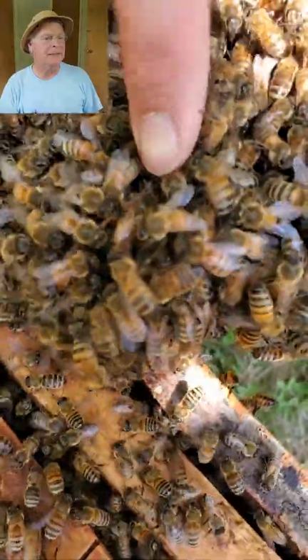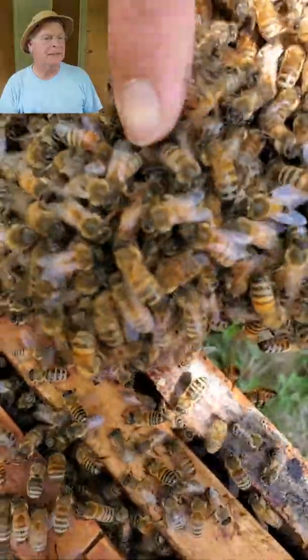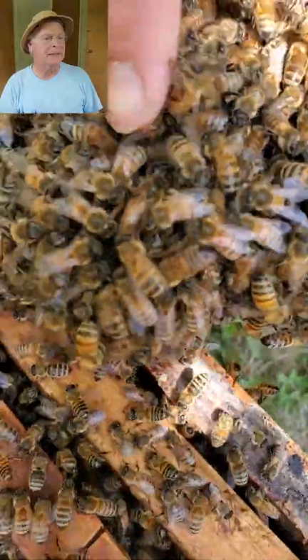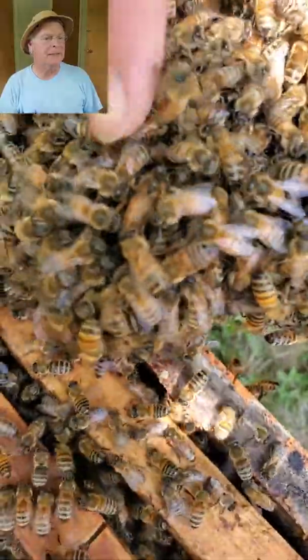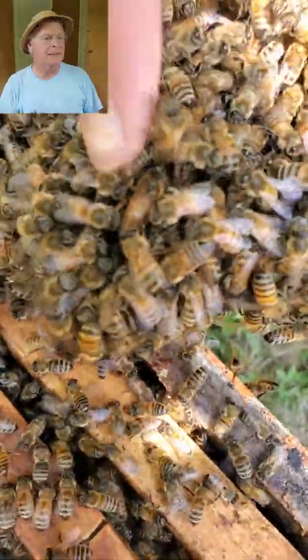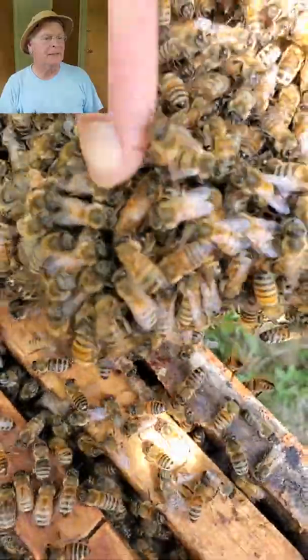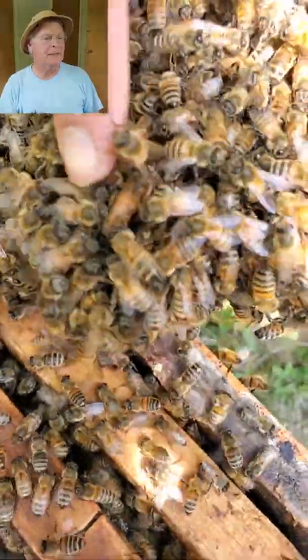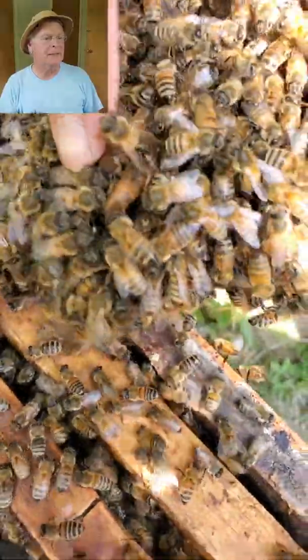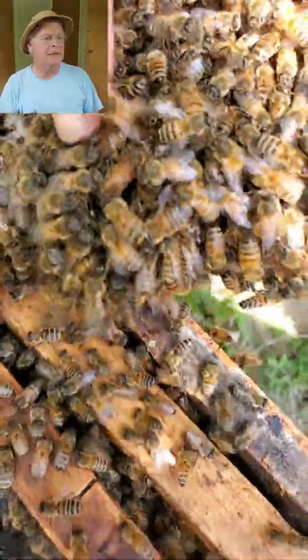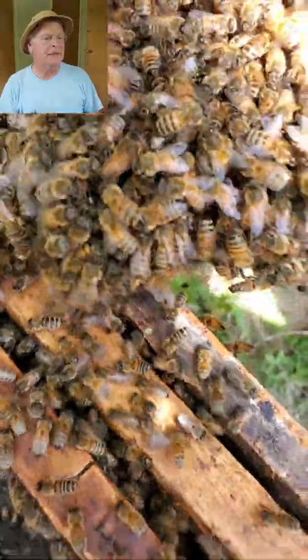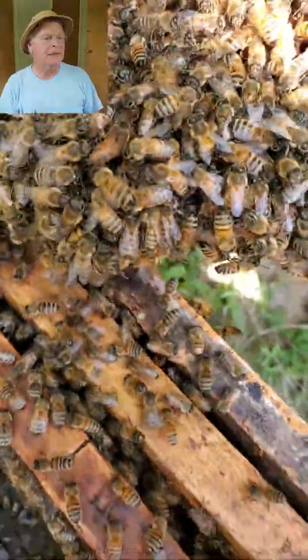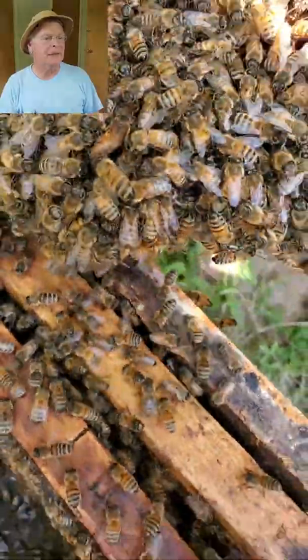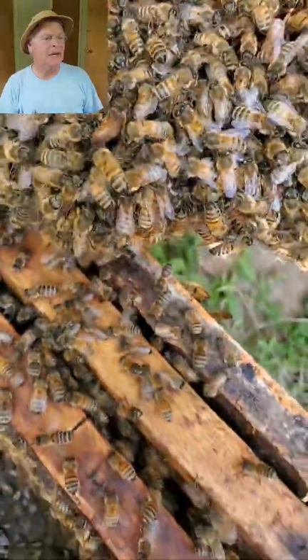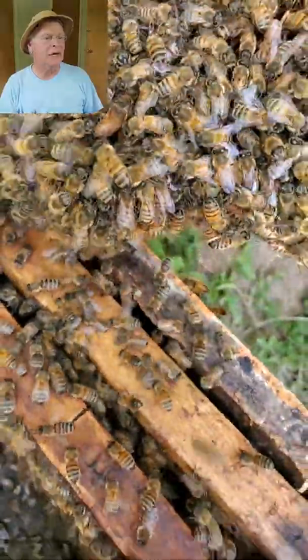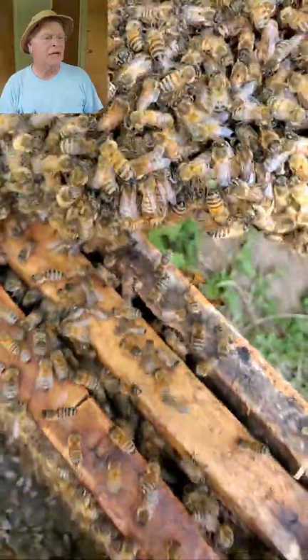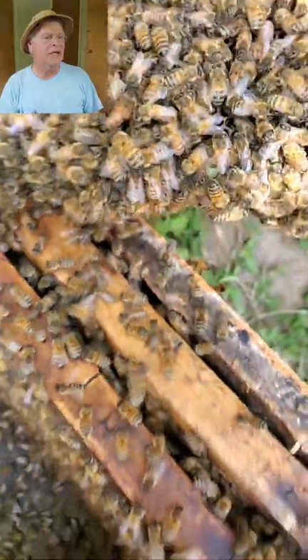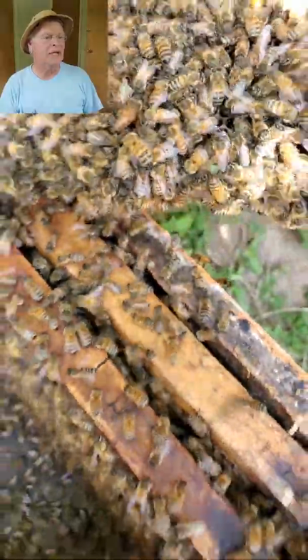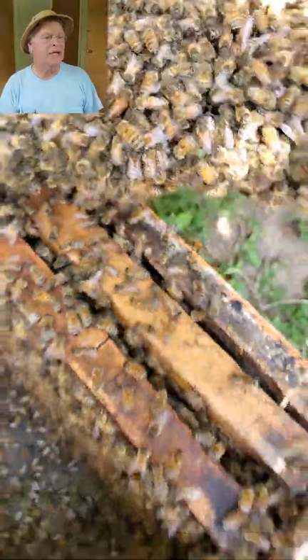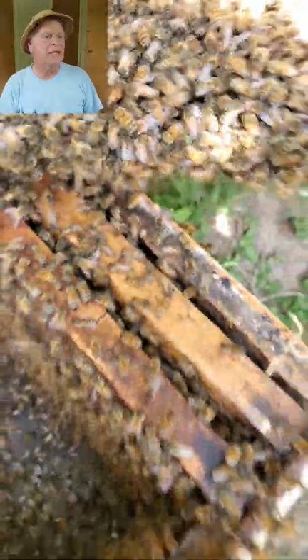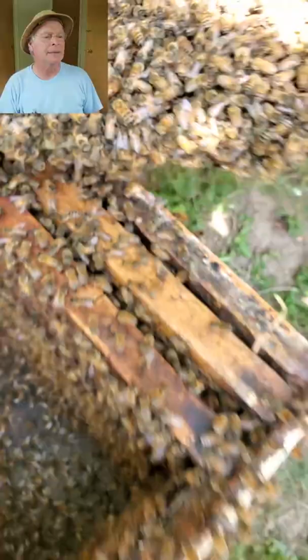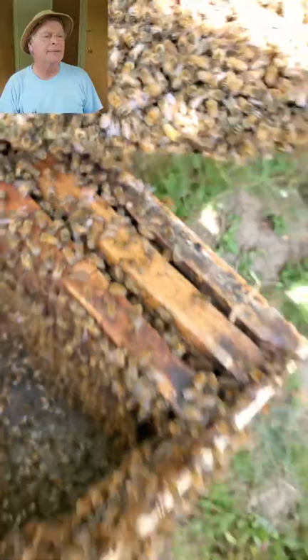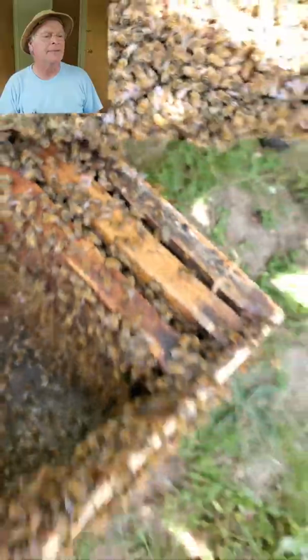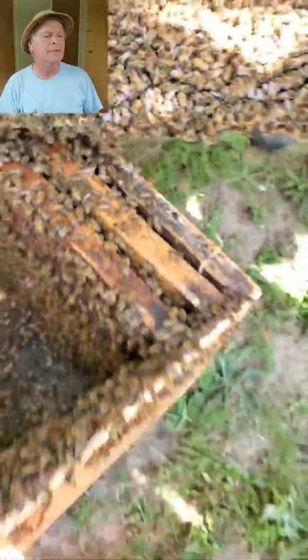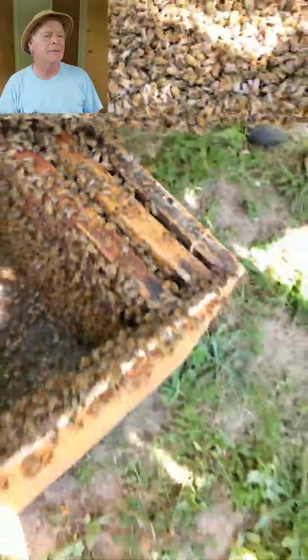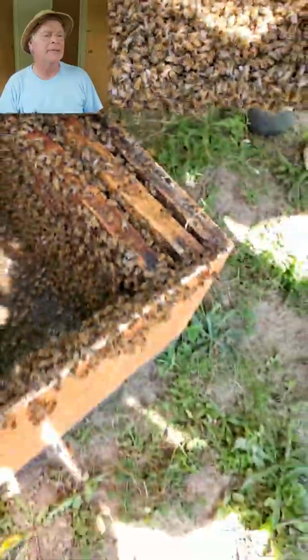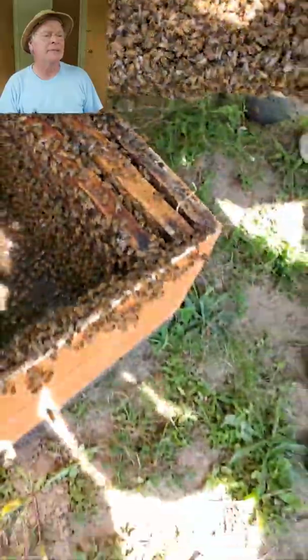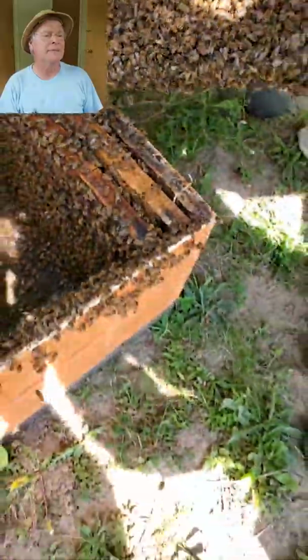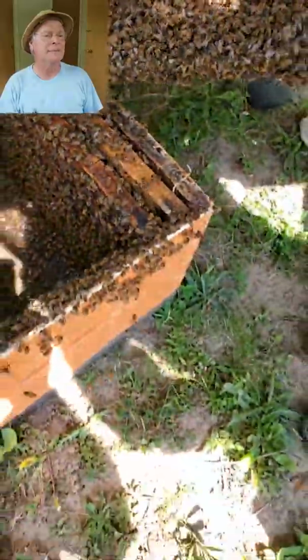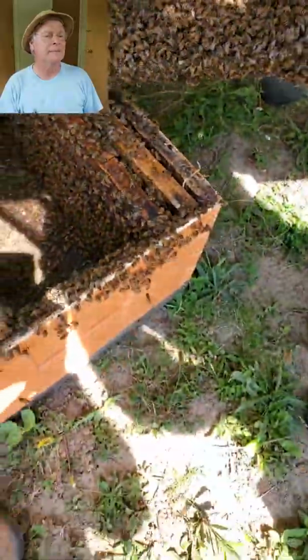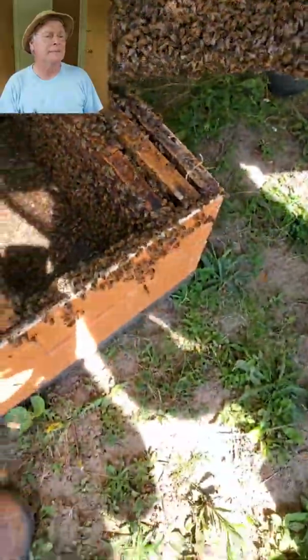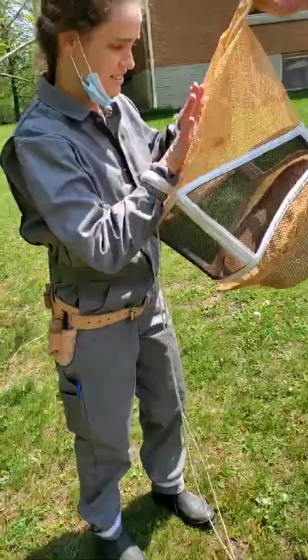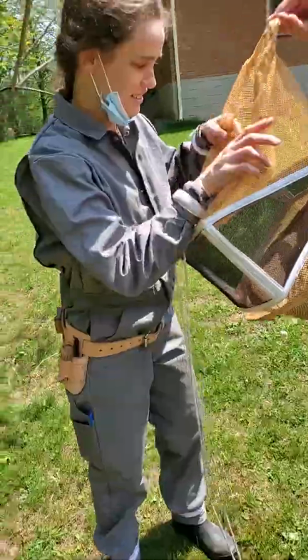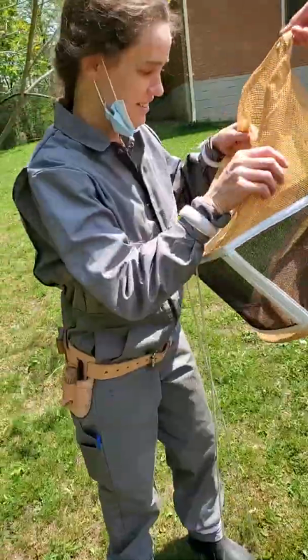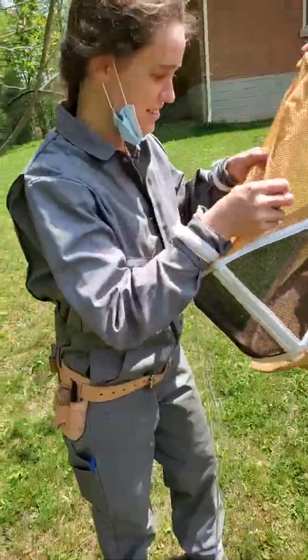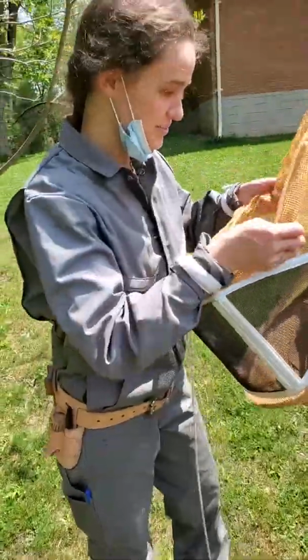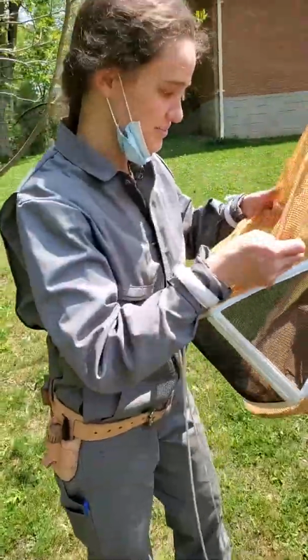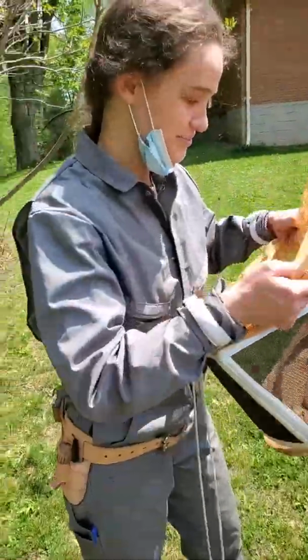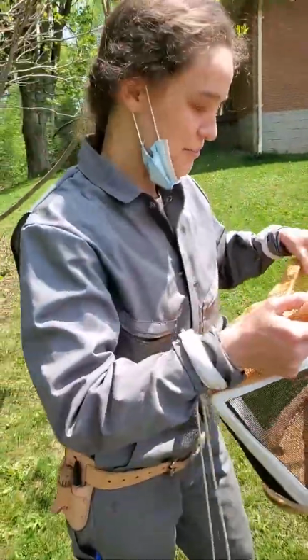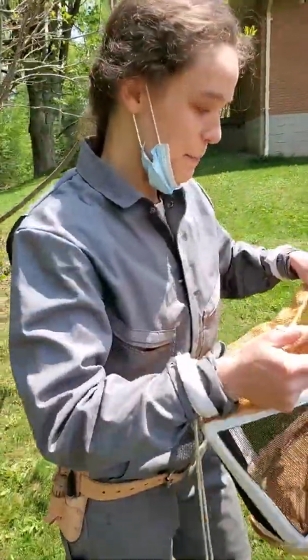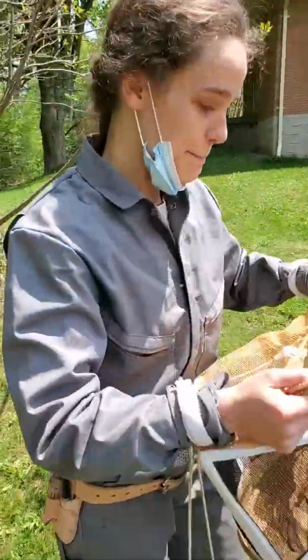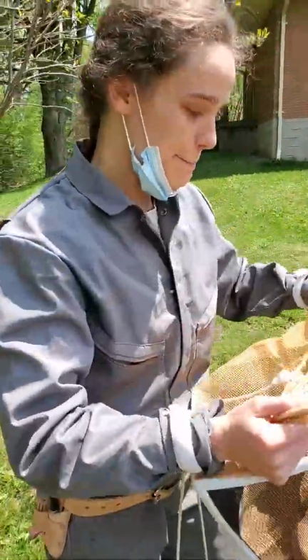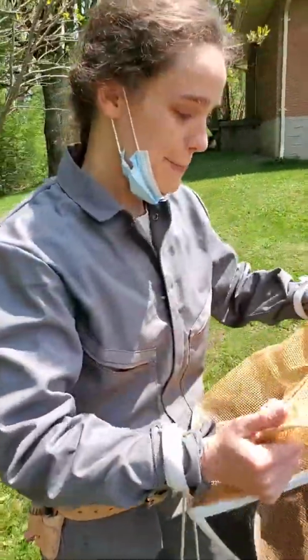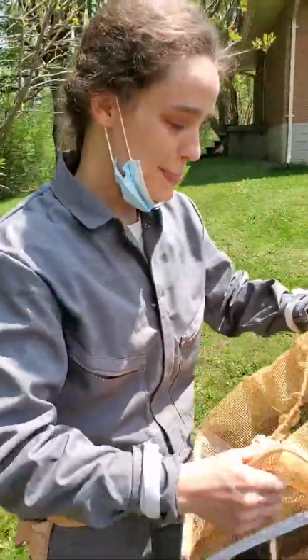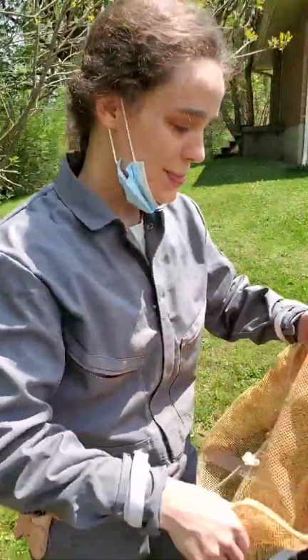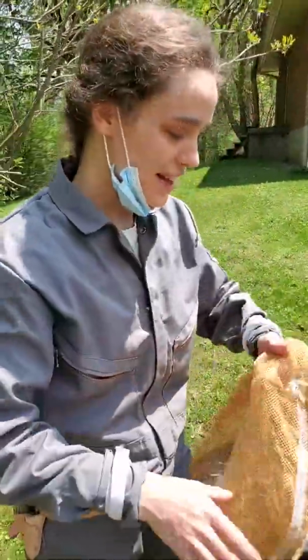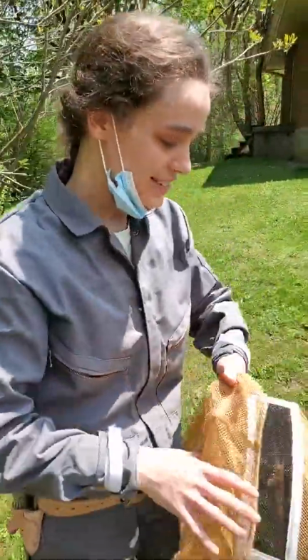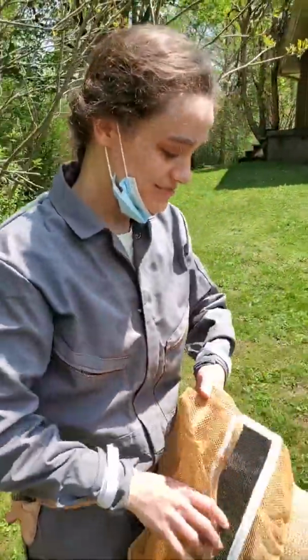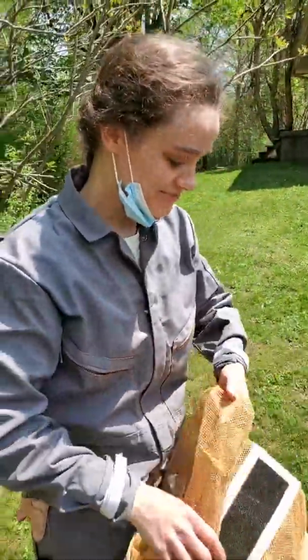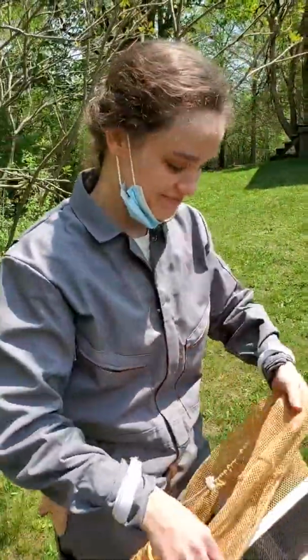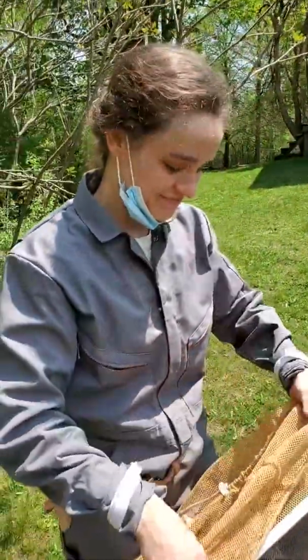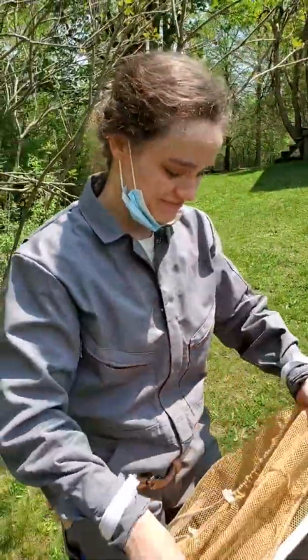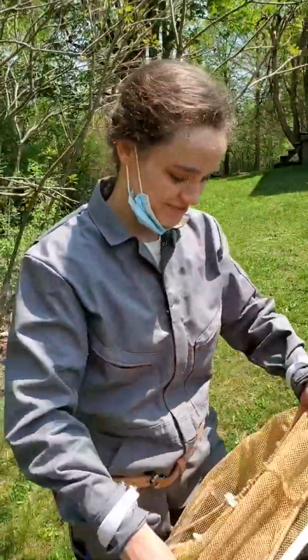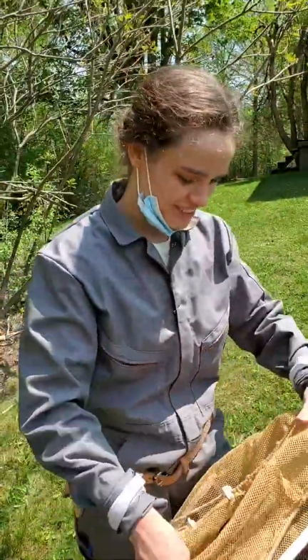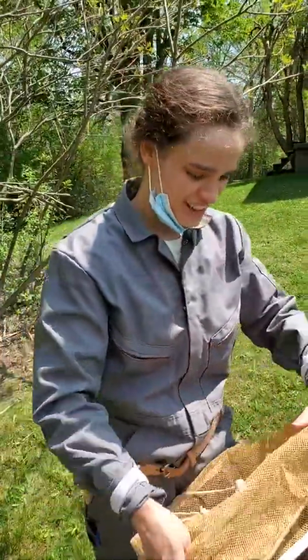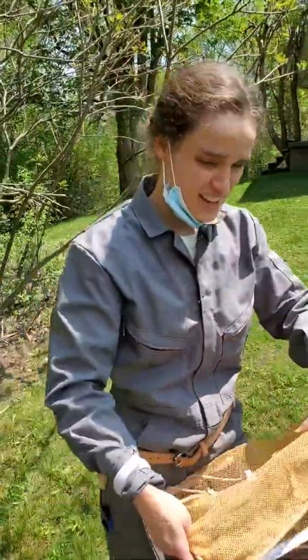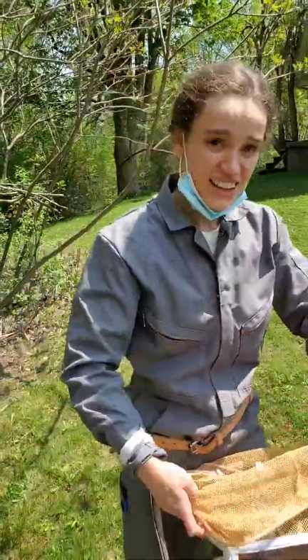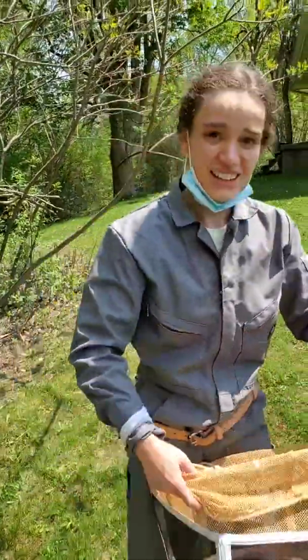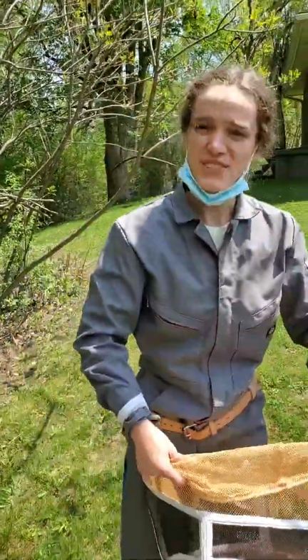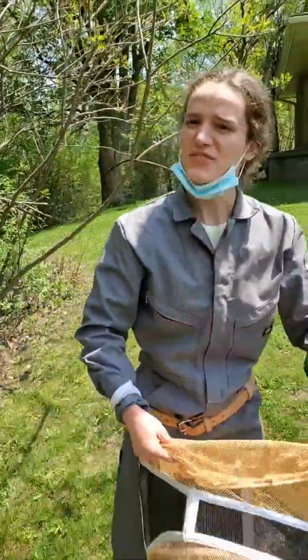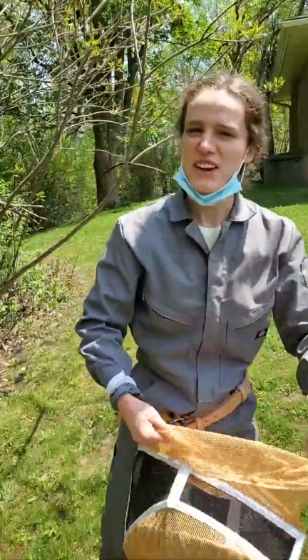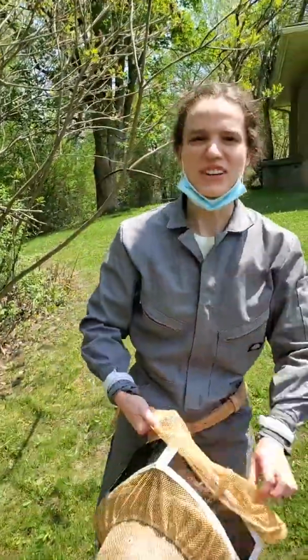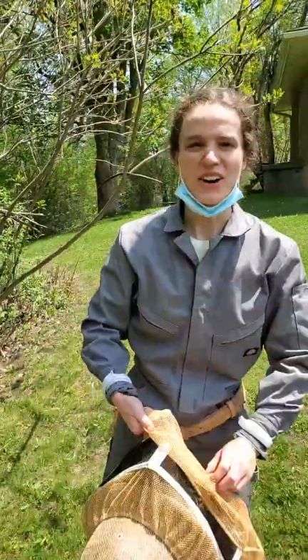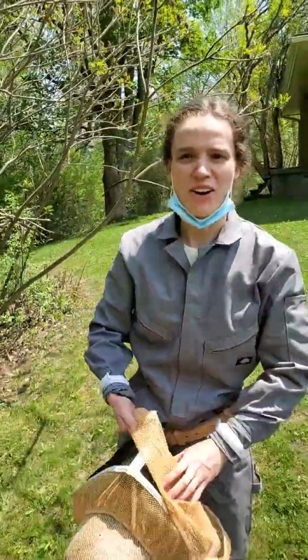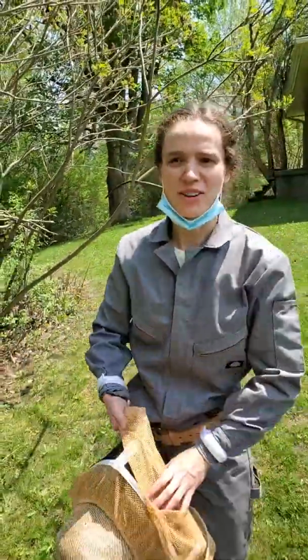There she is — yep, they found the queen, and that is a mated, laying, unclipped queen. What do you think about your first swarm? It's very calm.